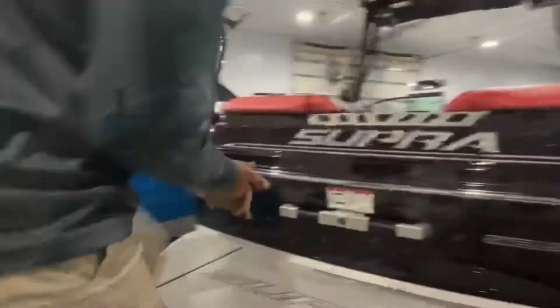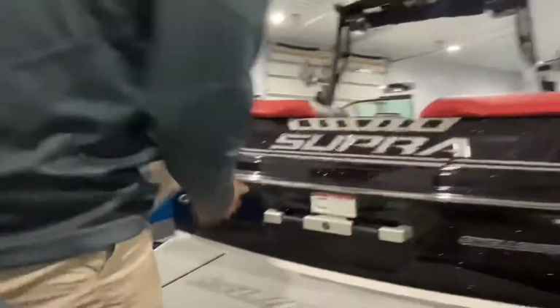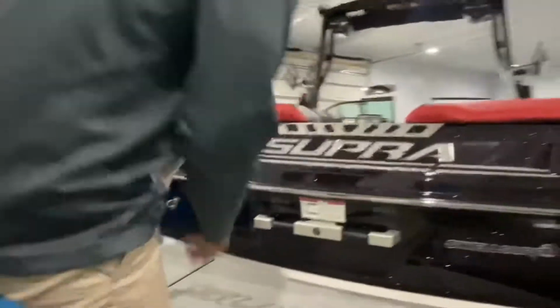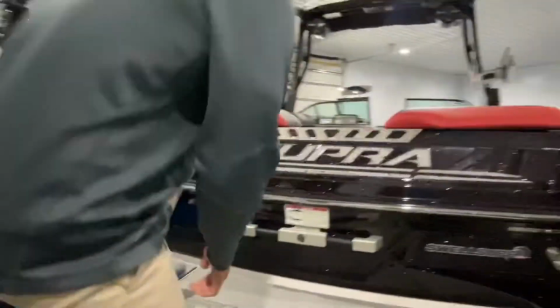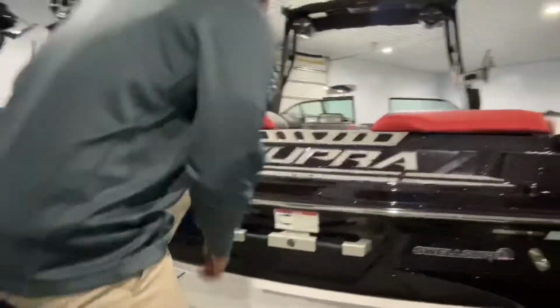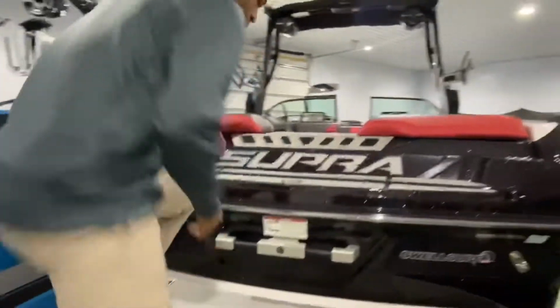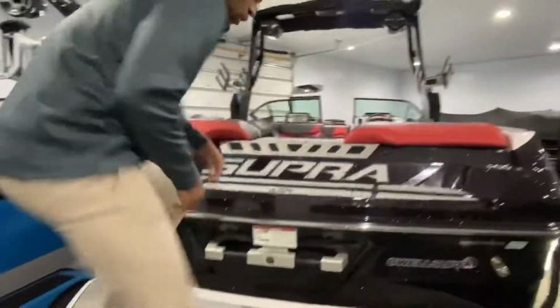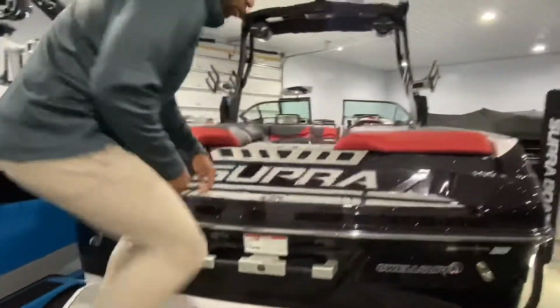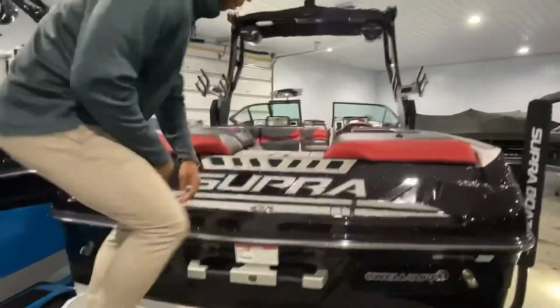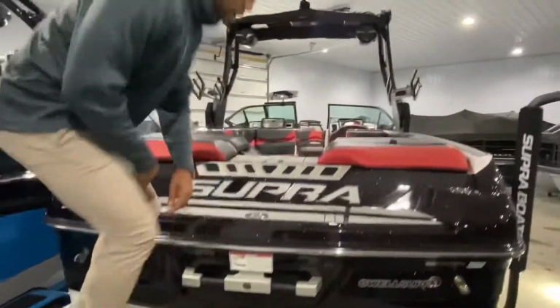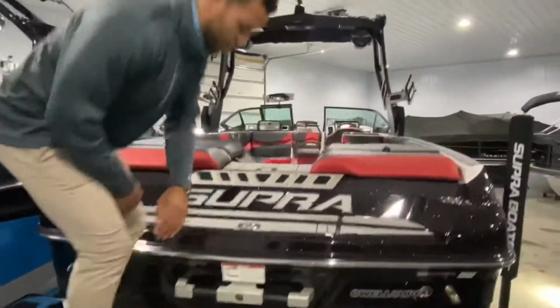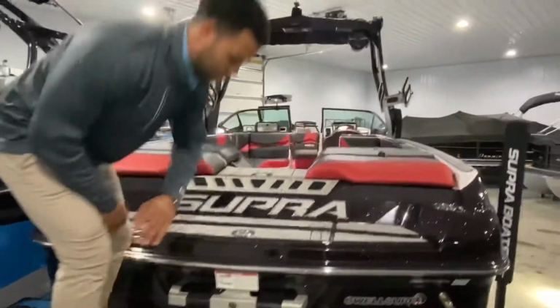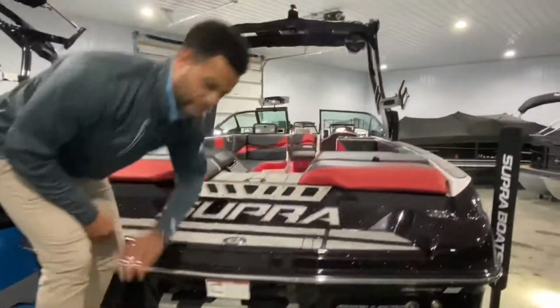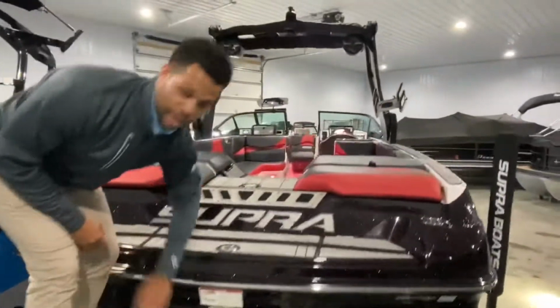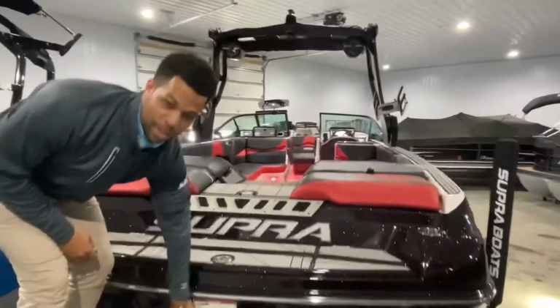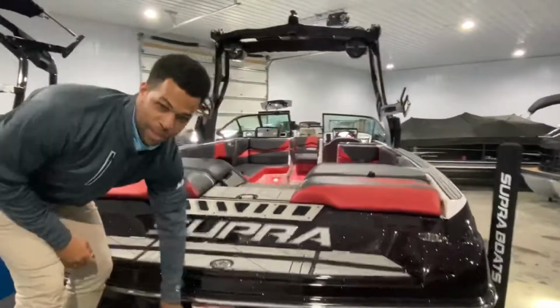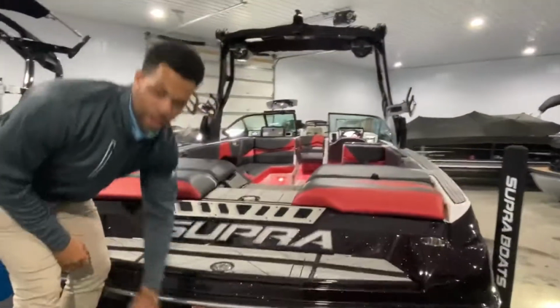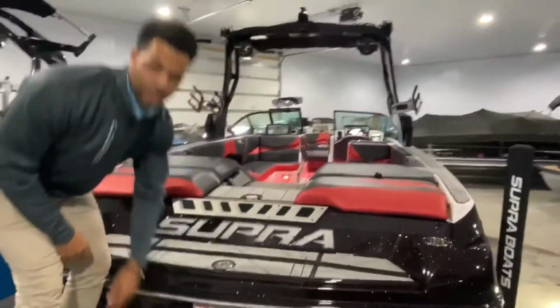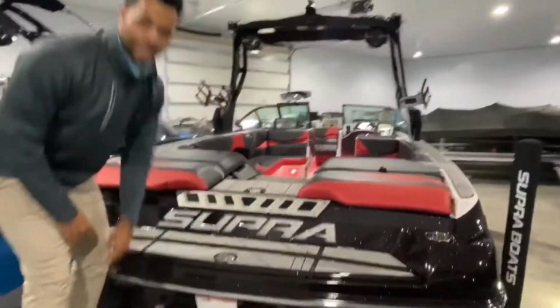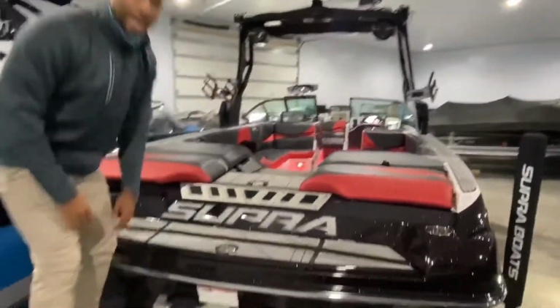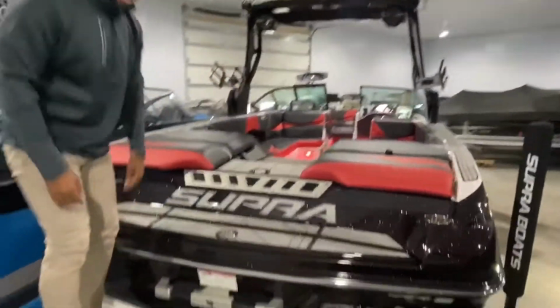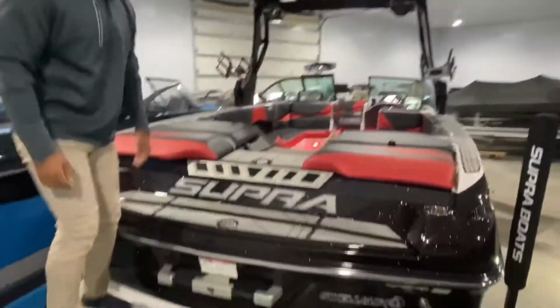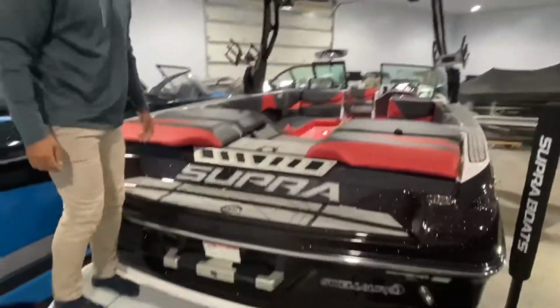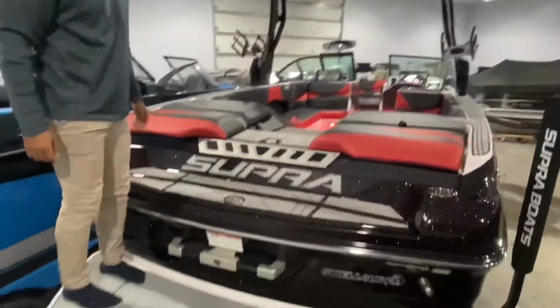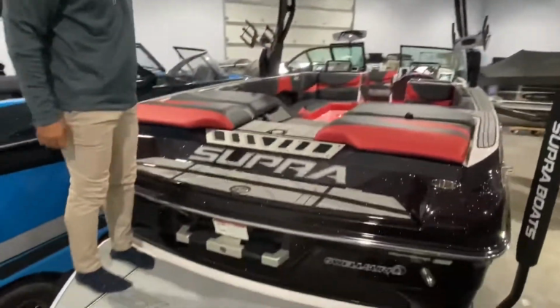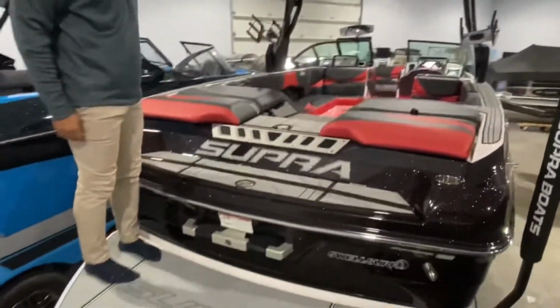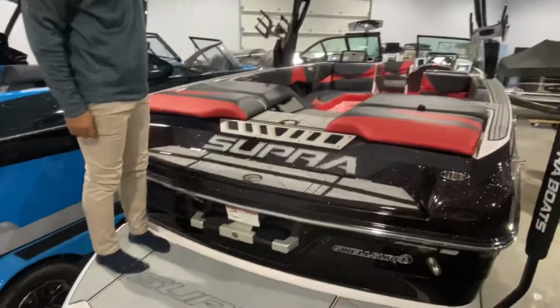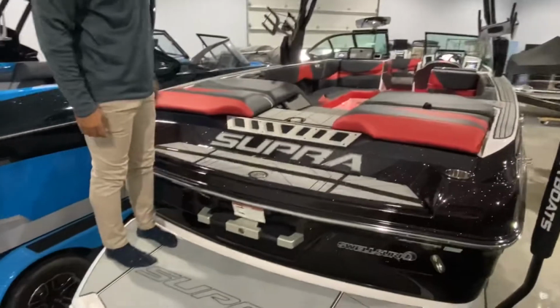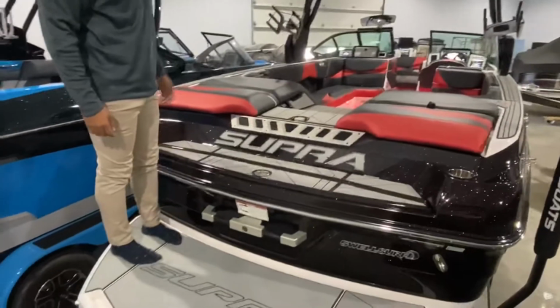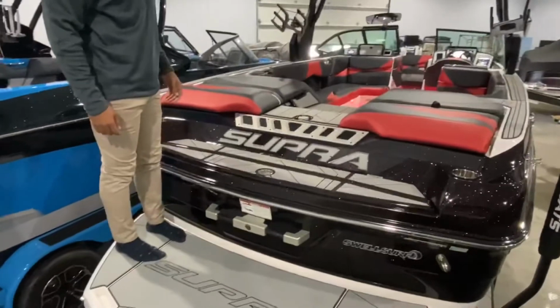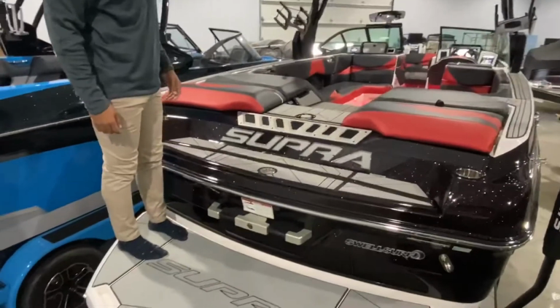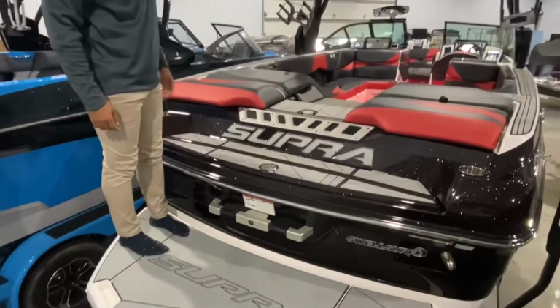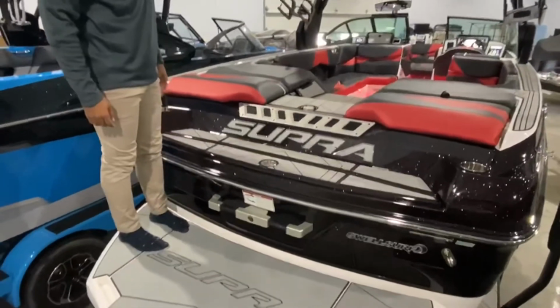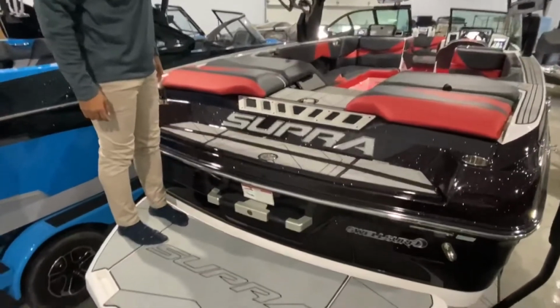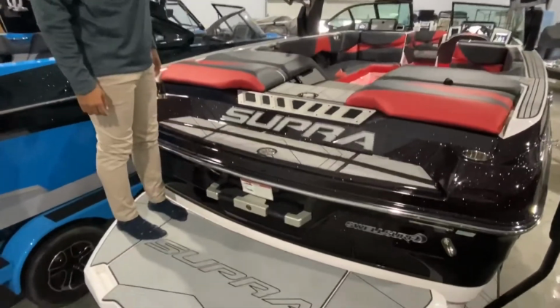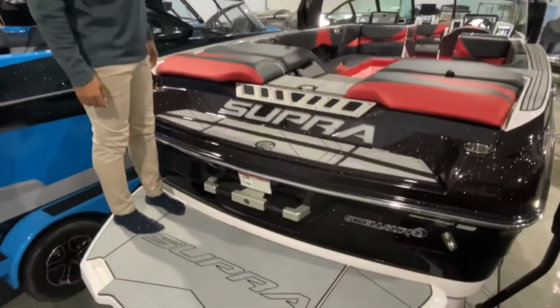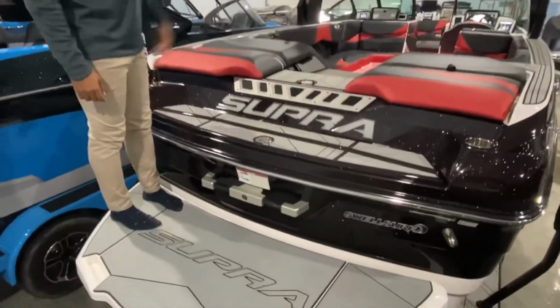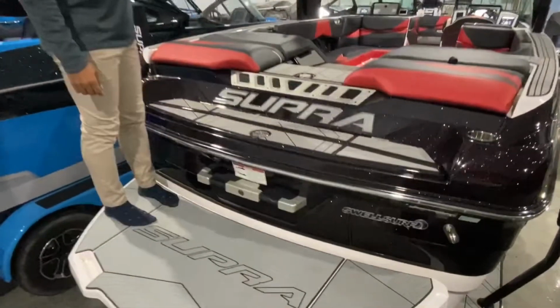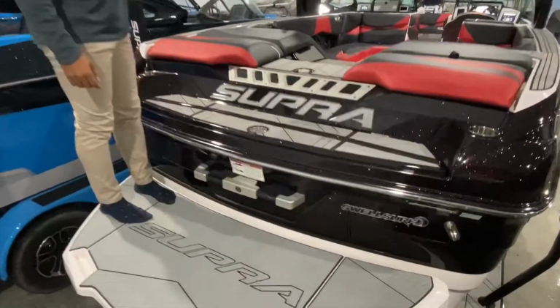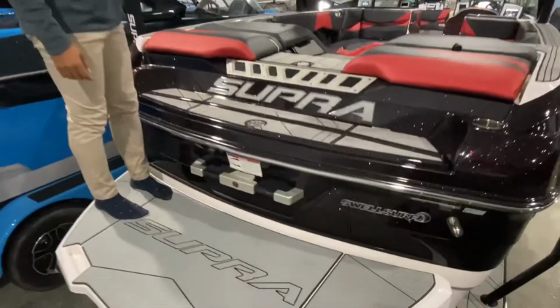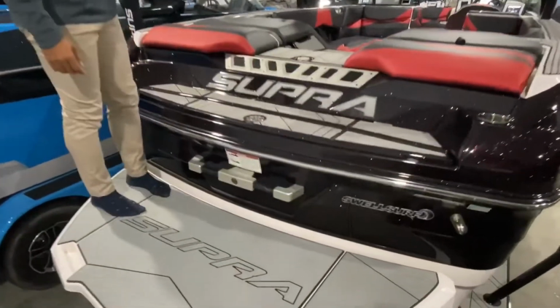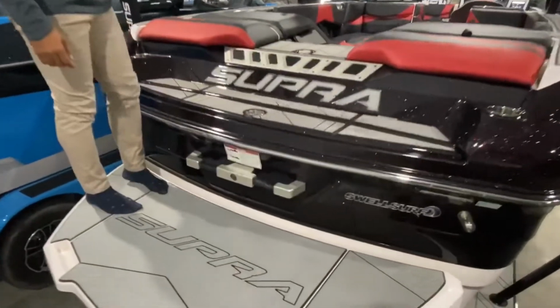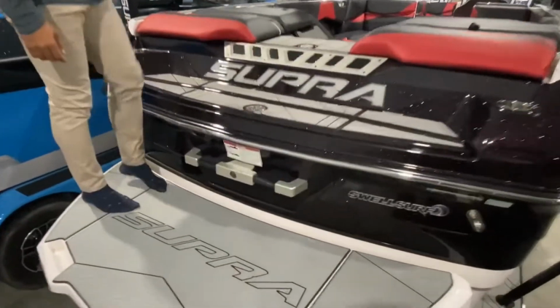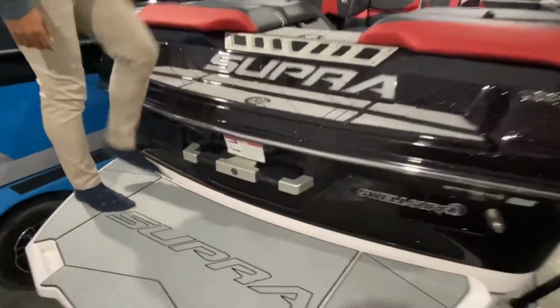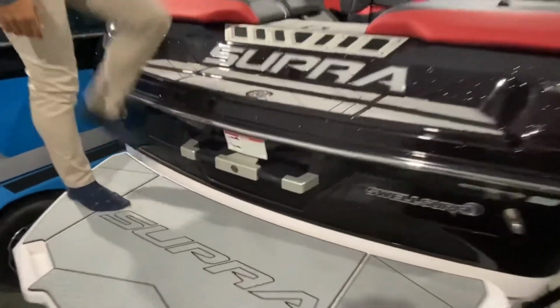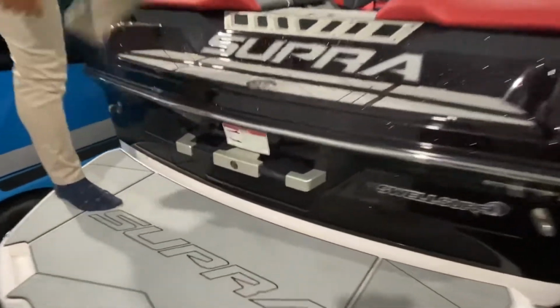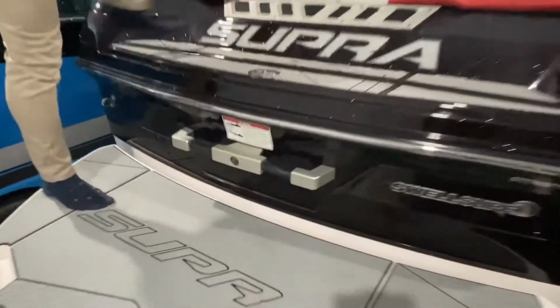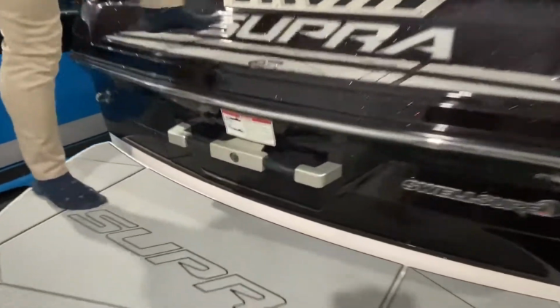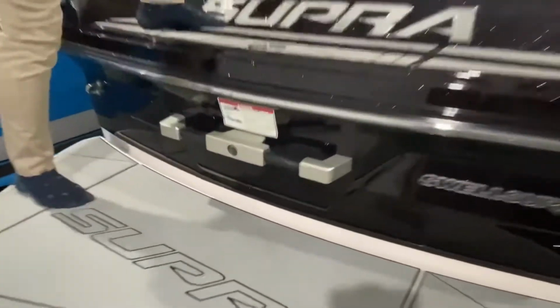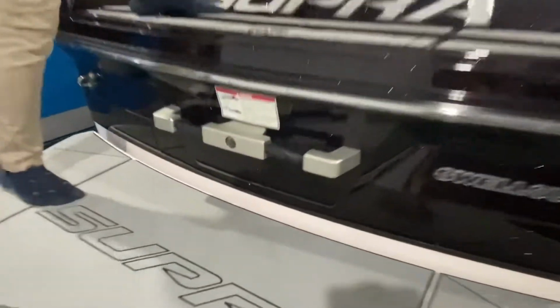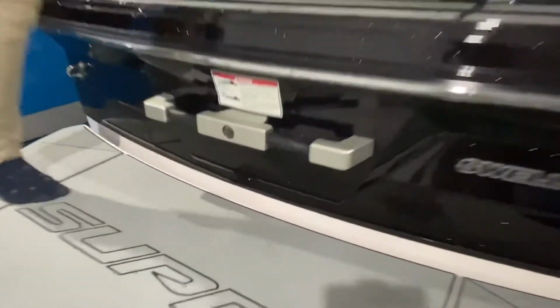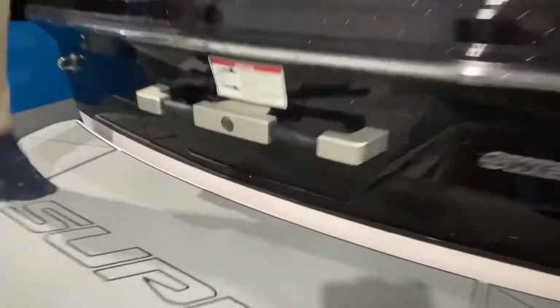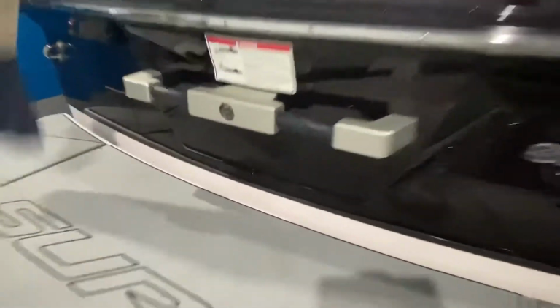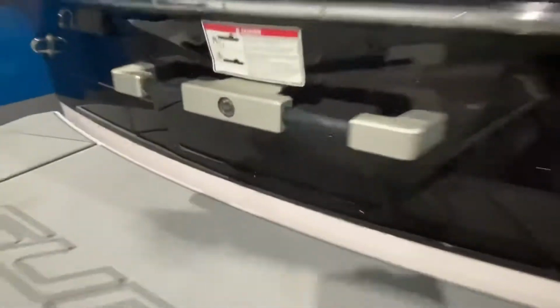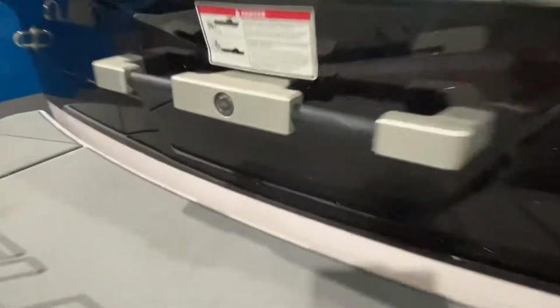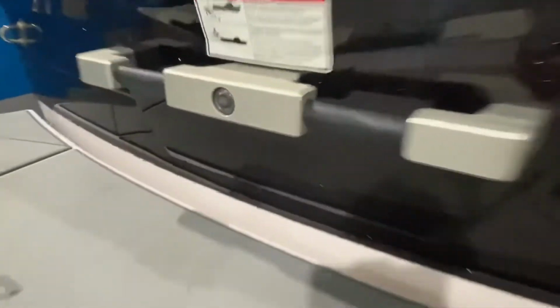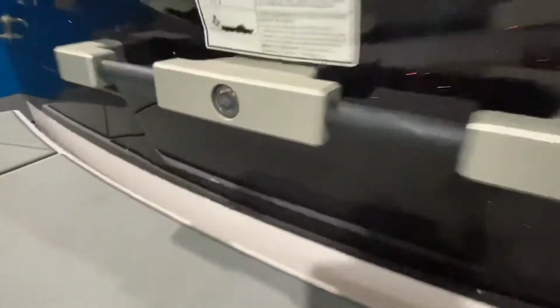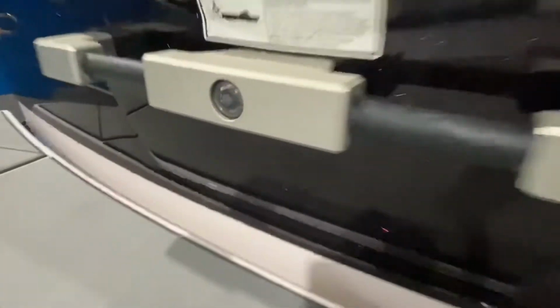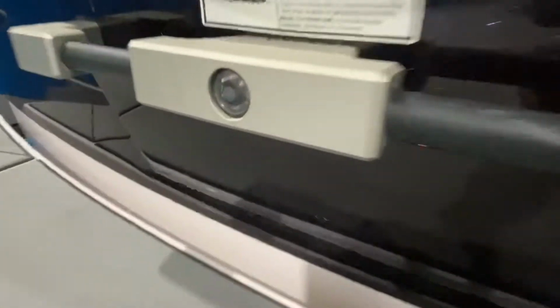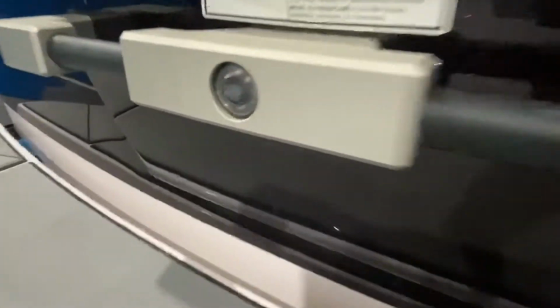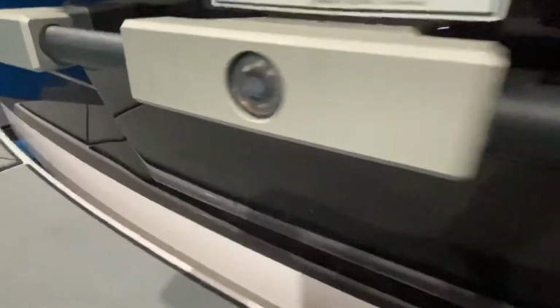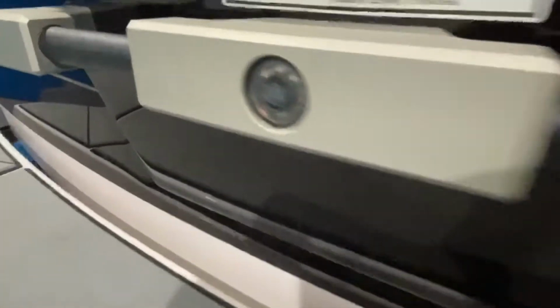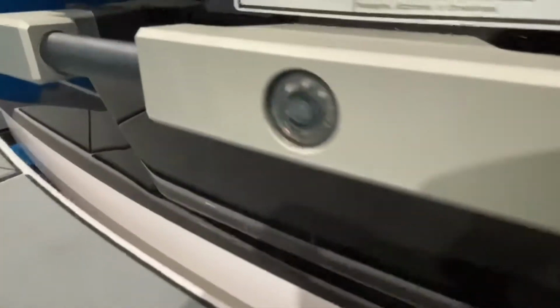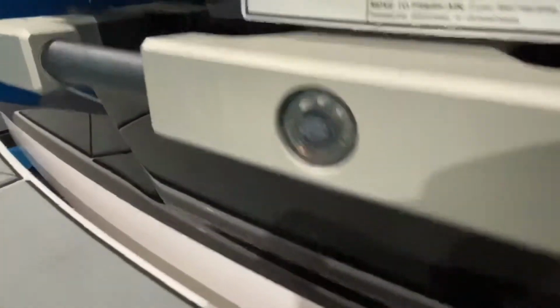First of all, you'll notice there is a camera on the back platform. There's also one on the tower and you can pick whatever one you want to use.